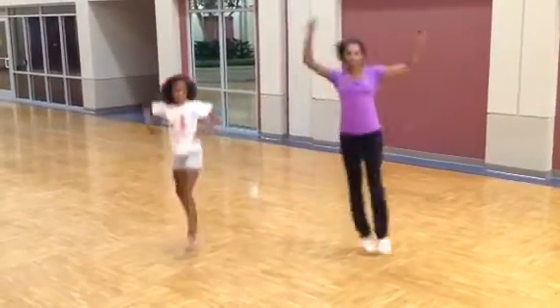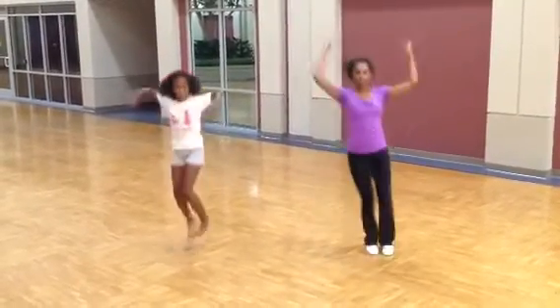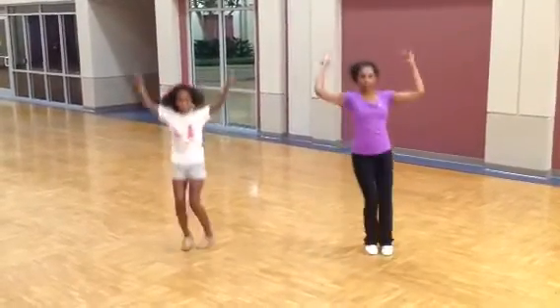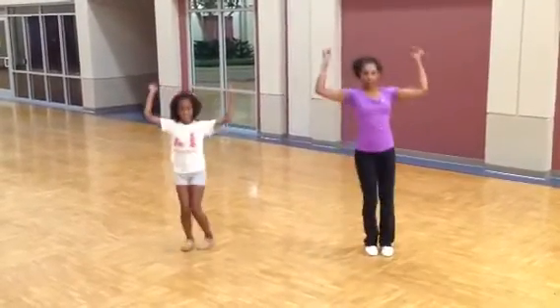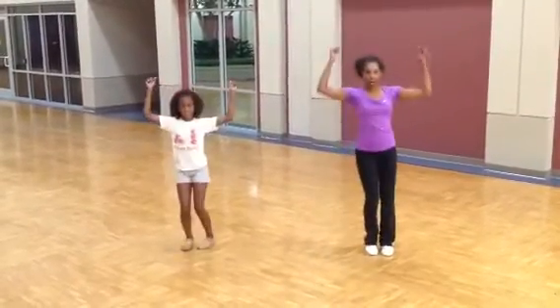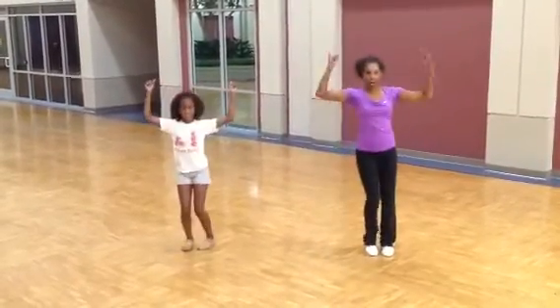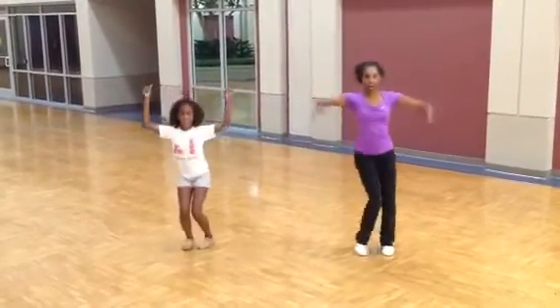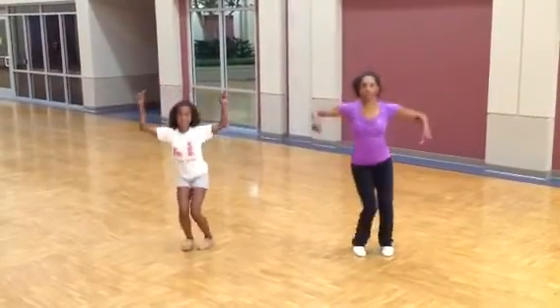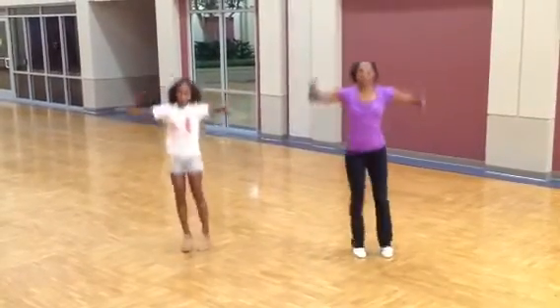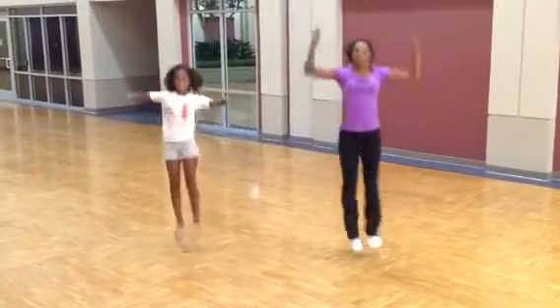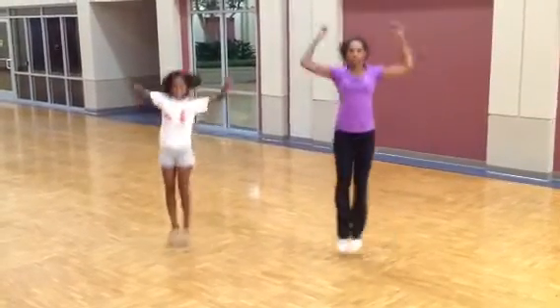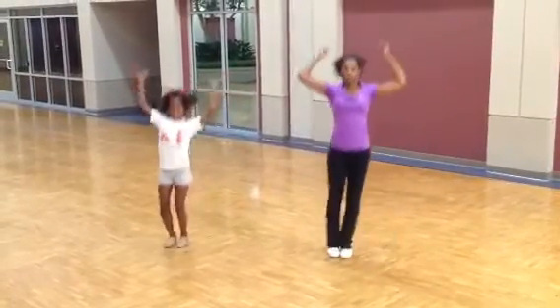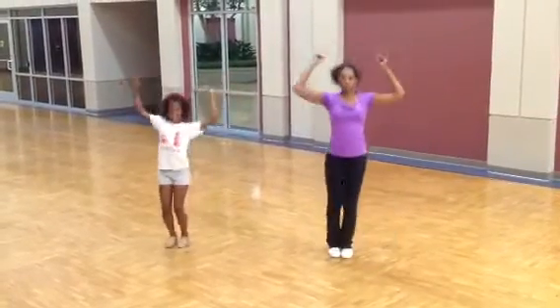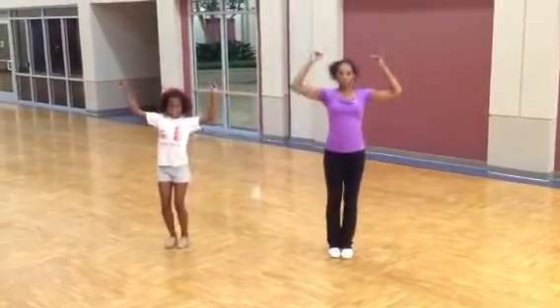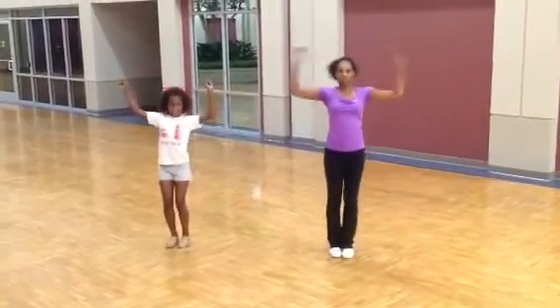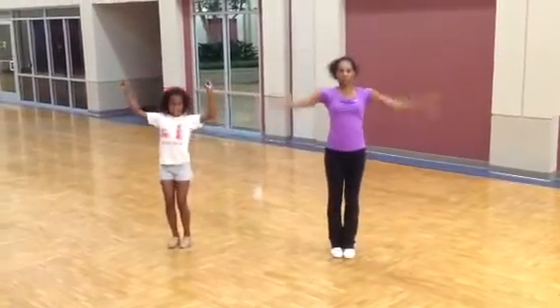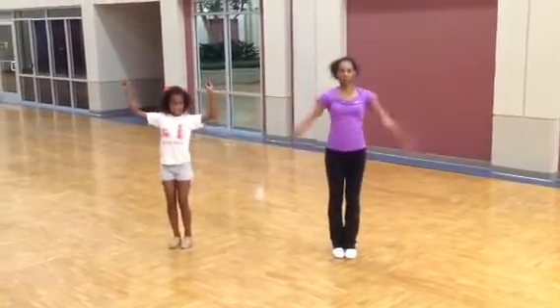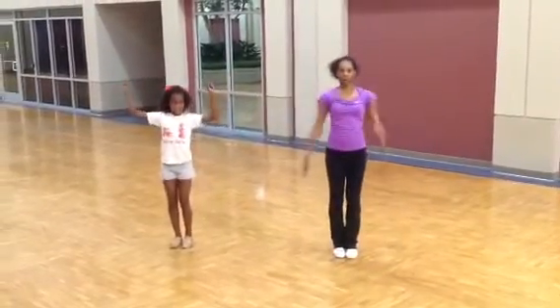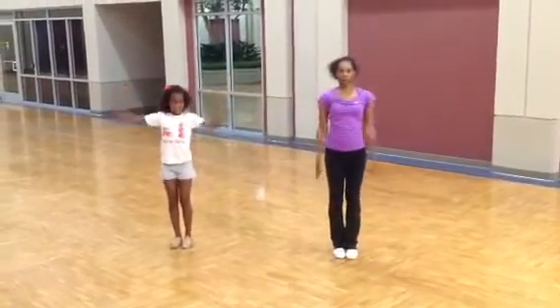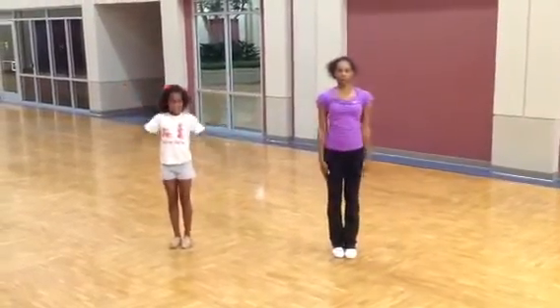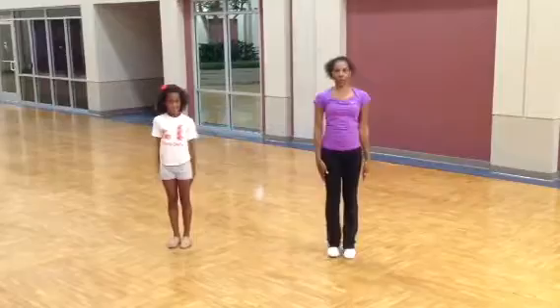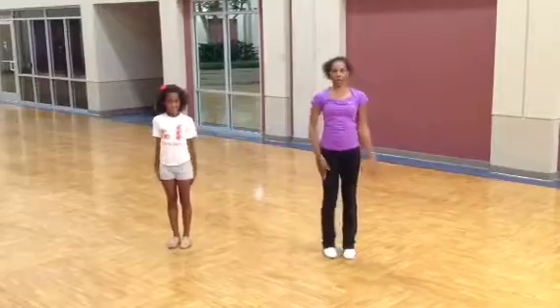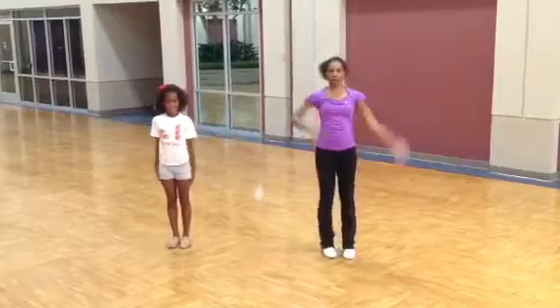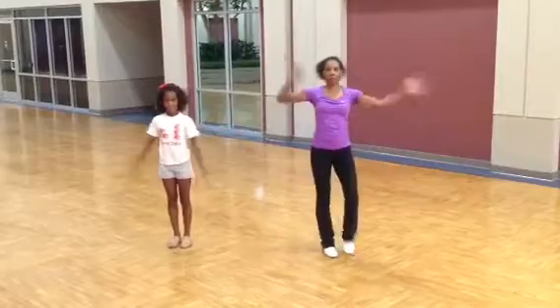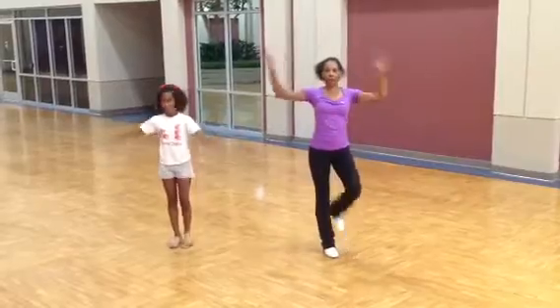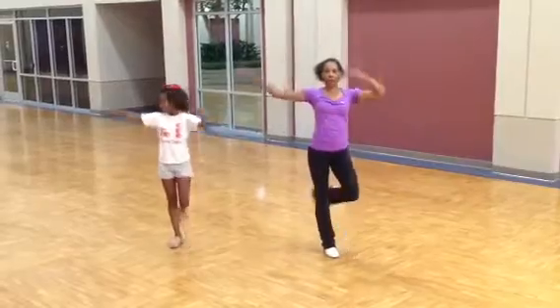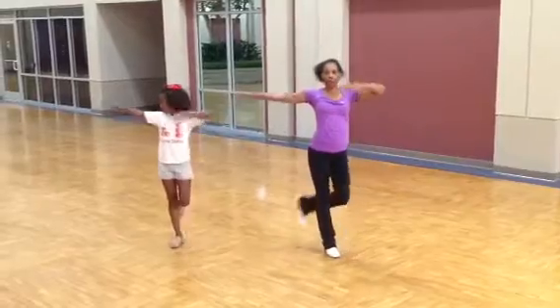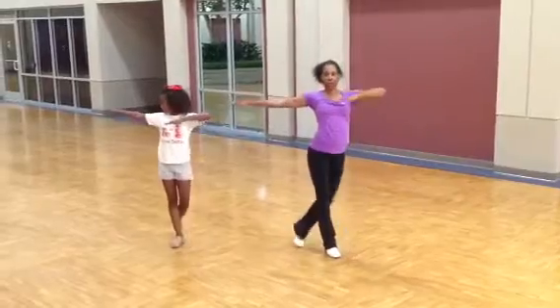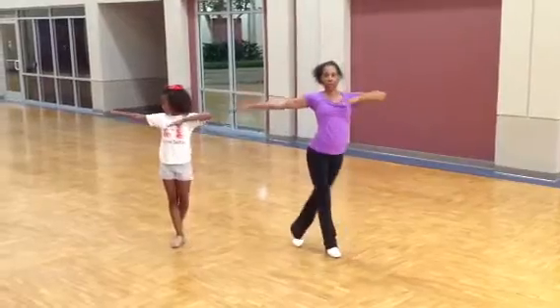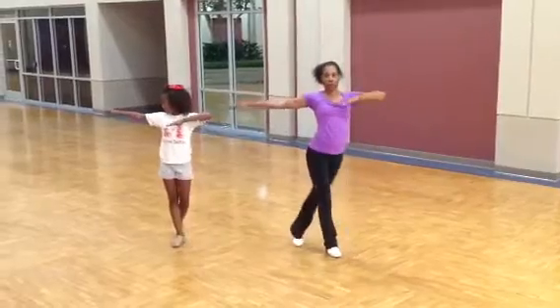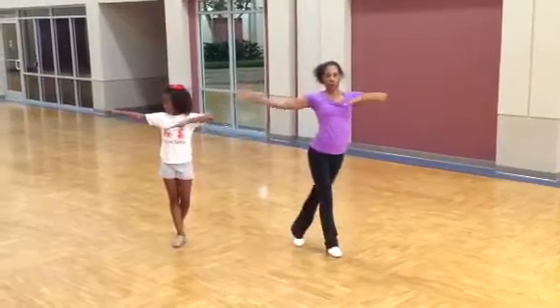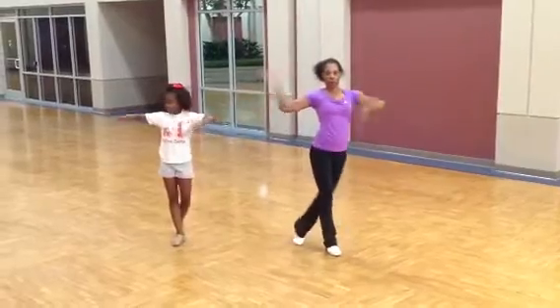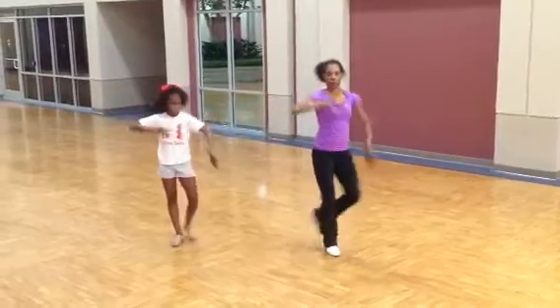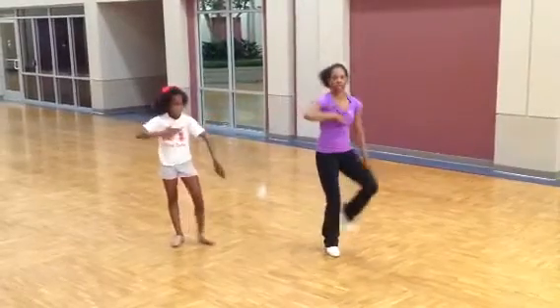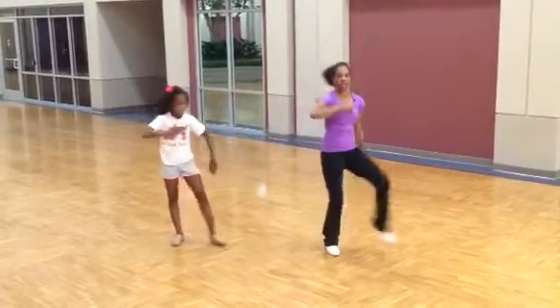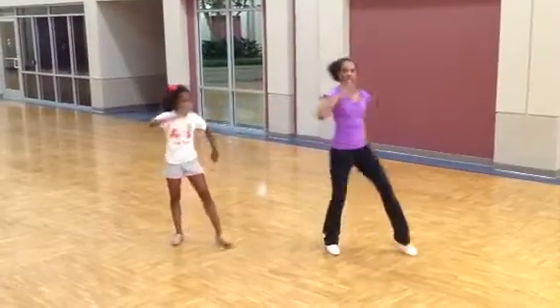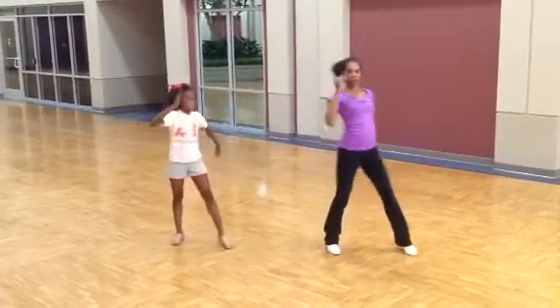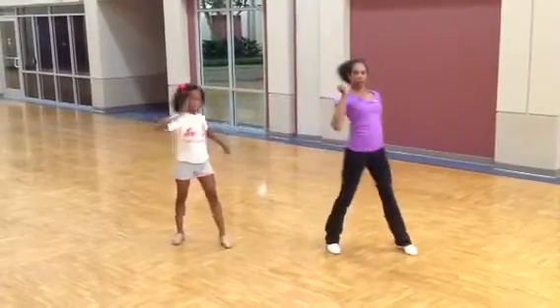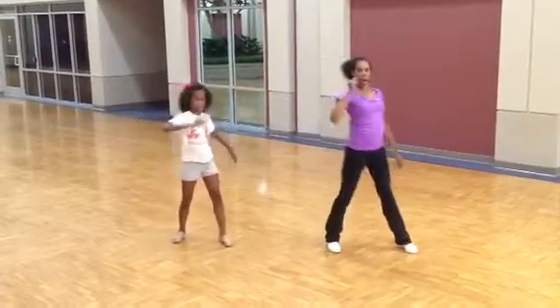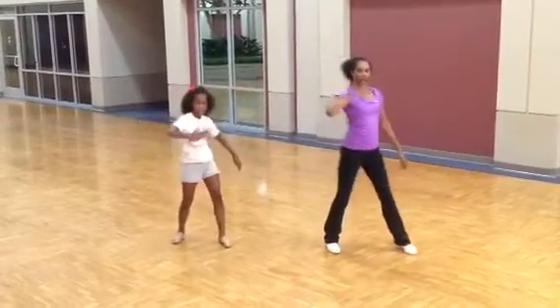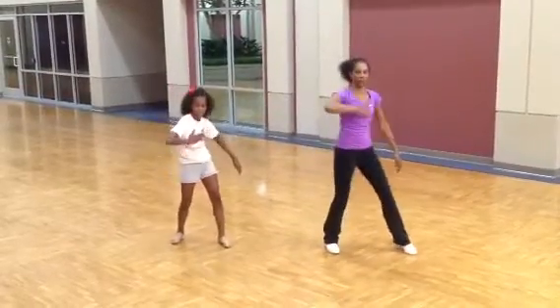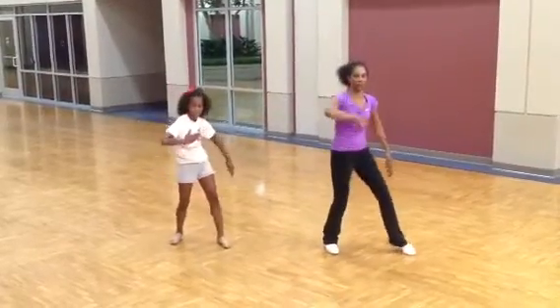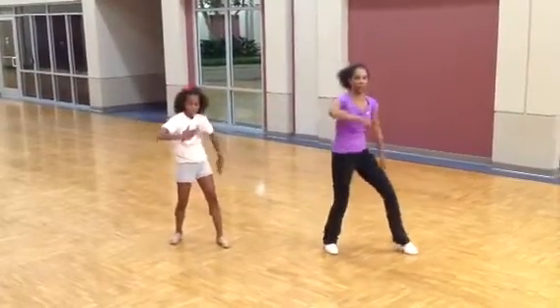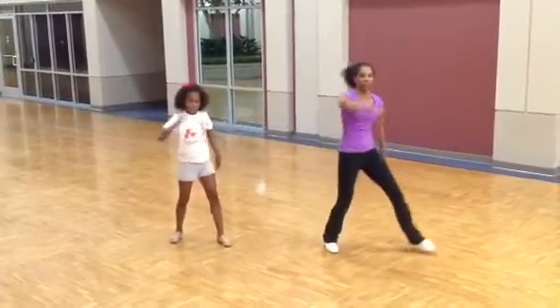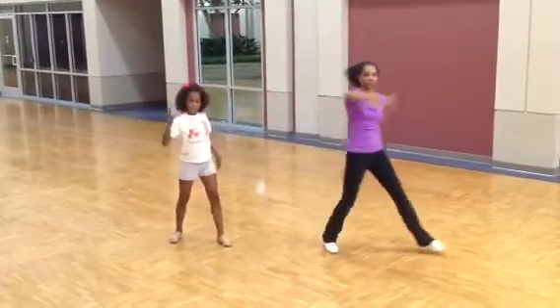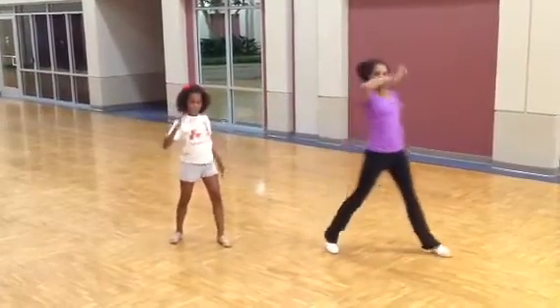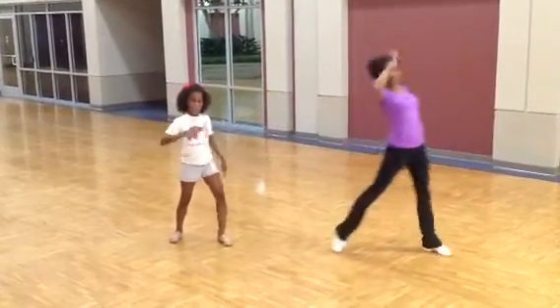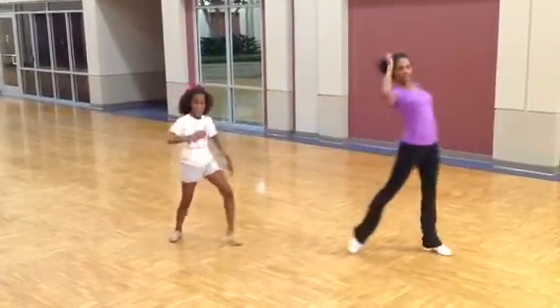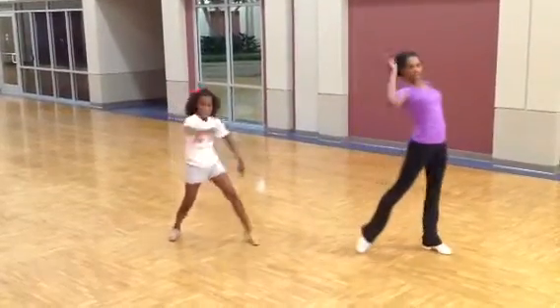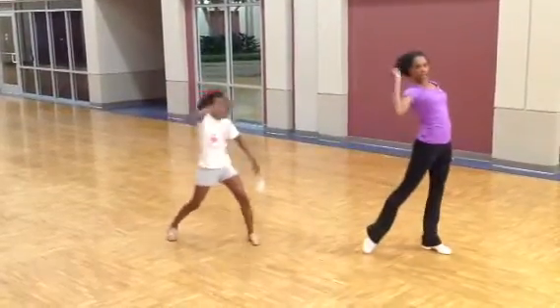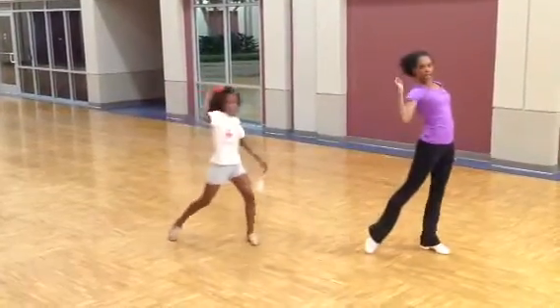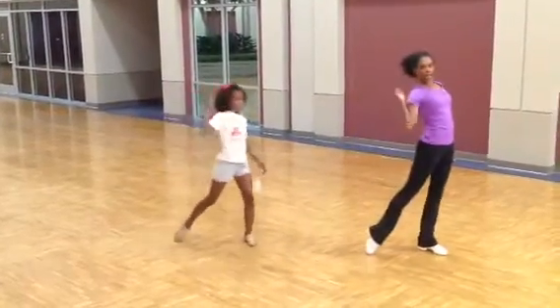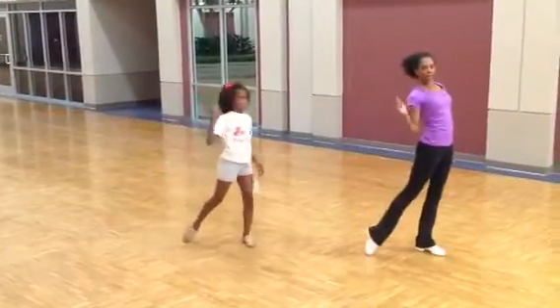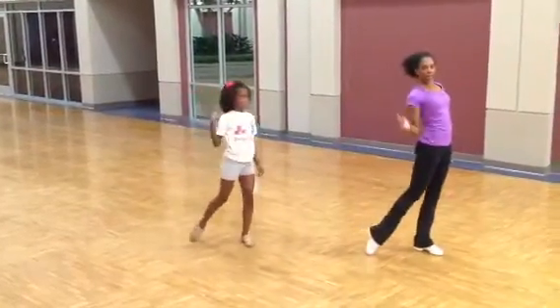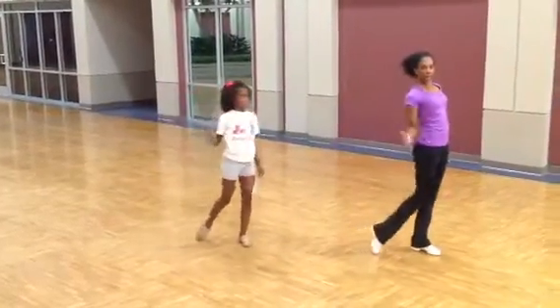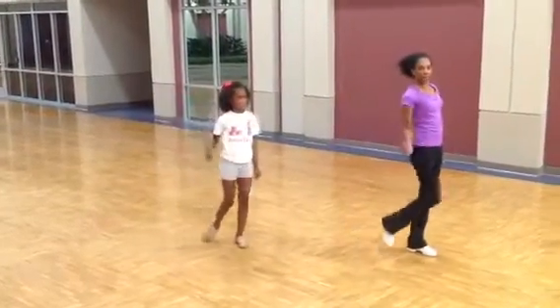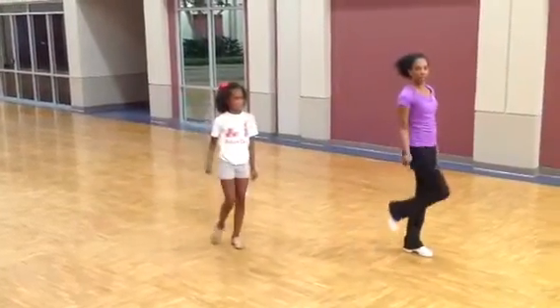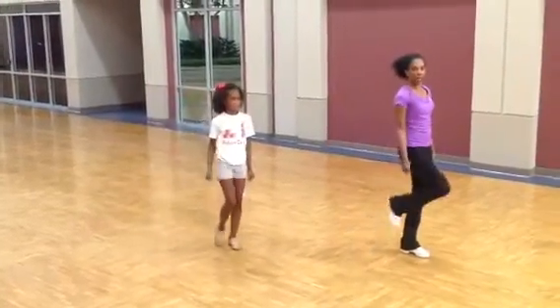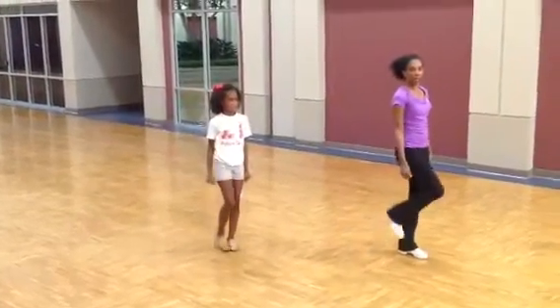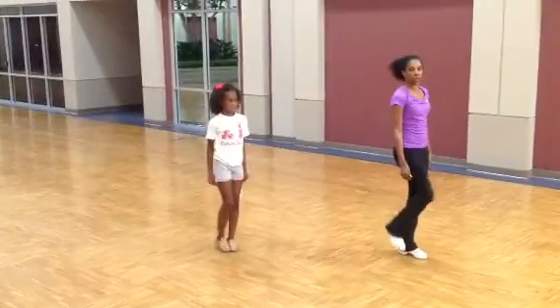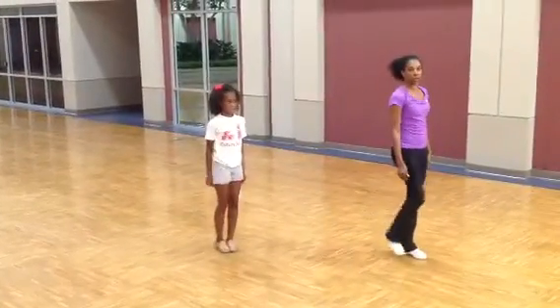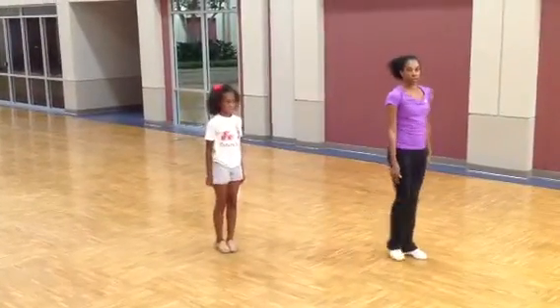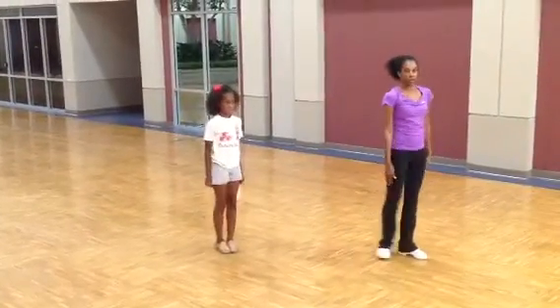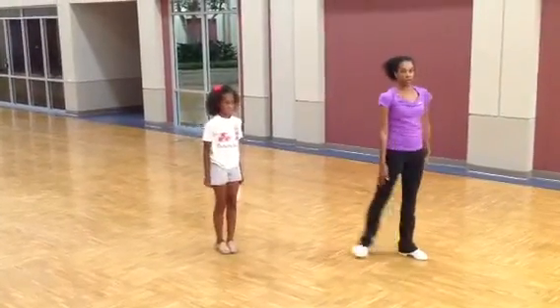Left one, two, down three, pose four, chase five, six, slide seven, close TLC.